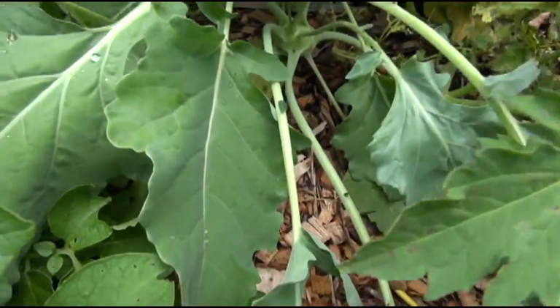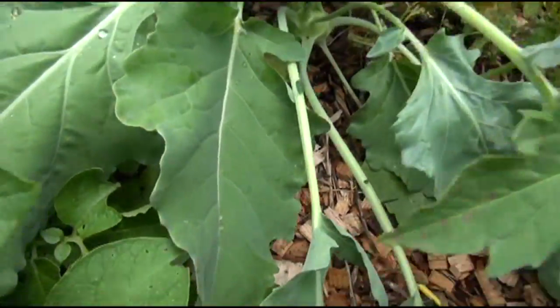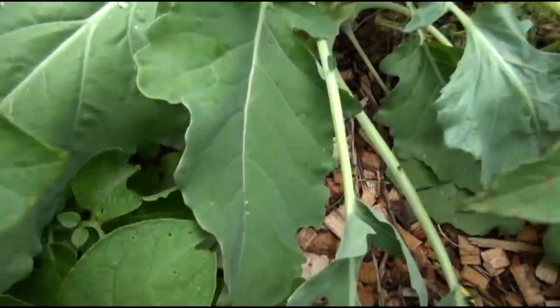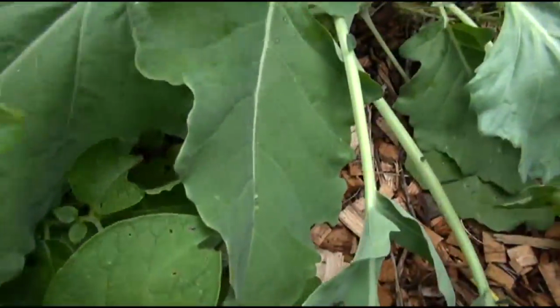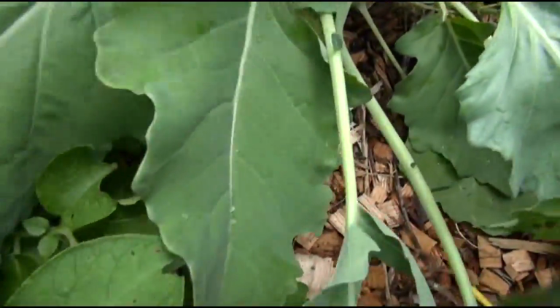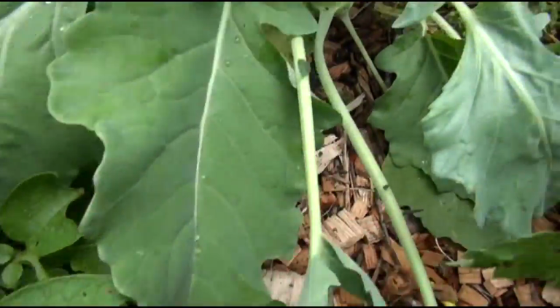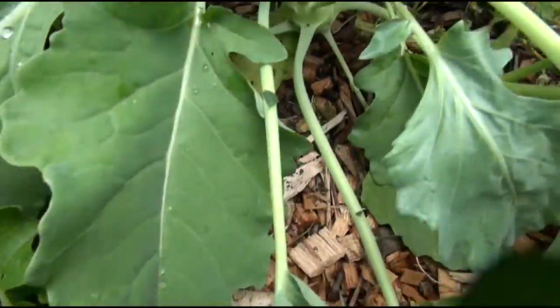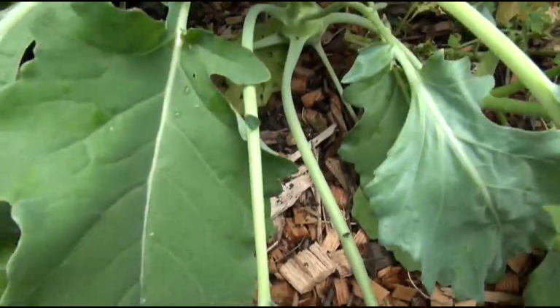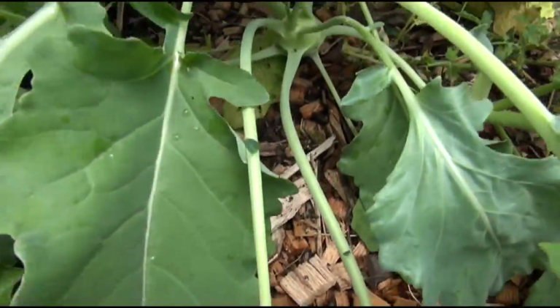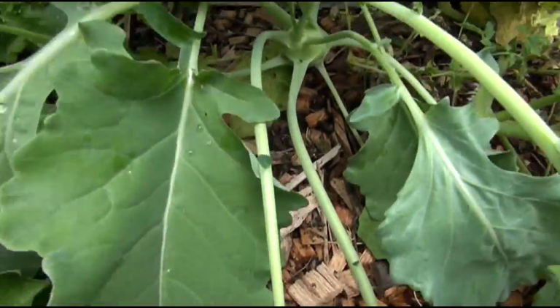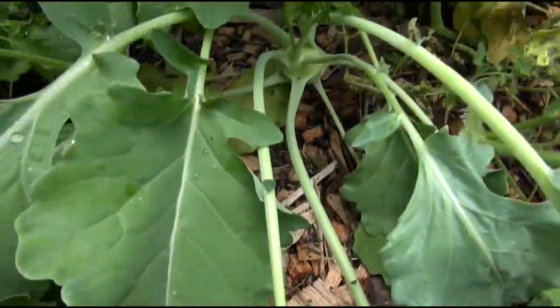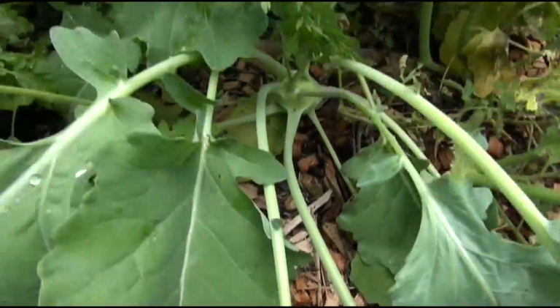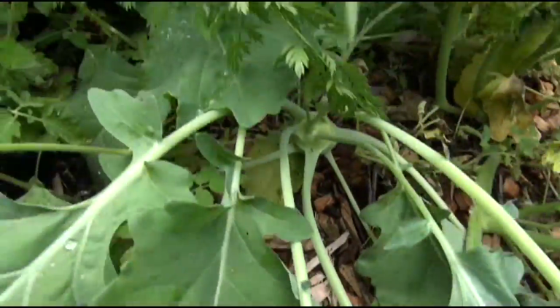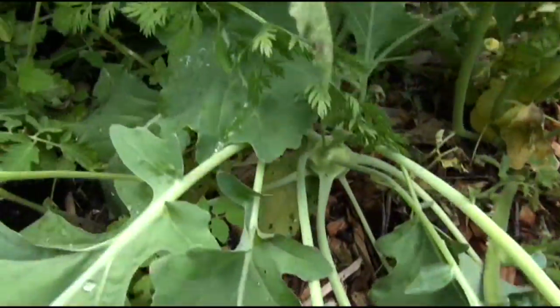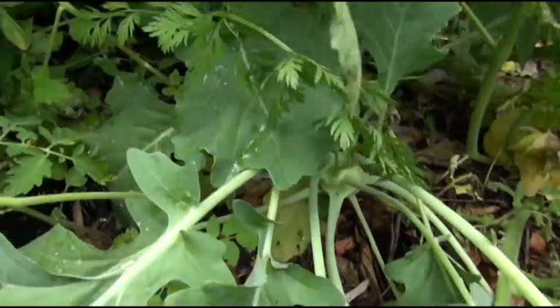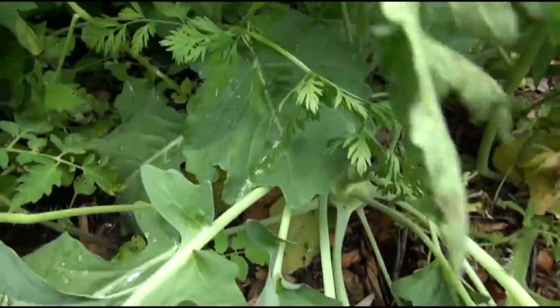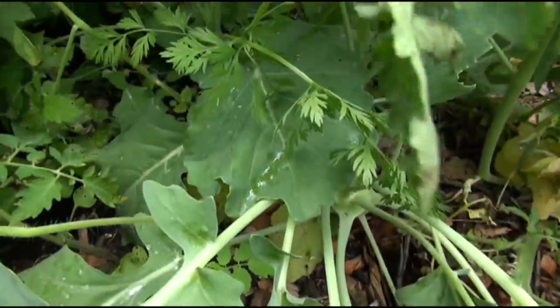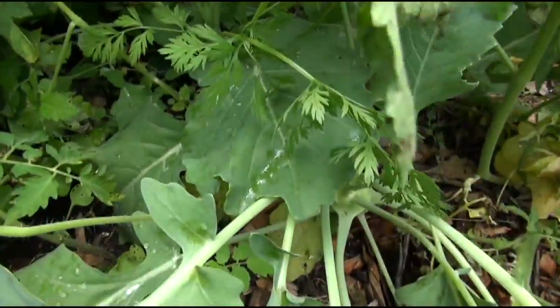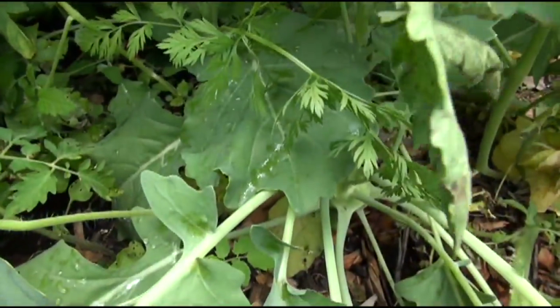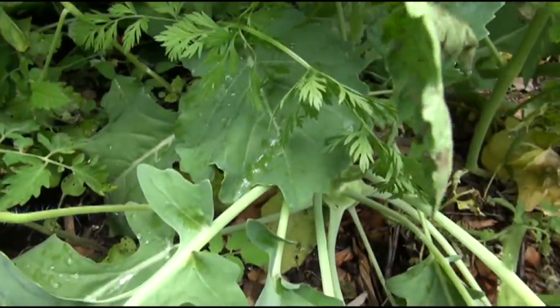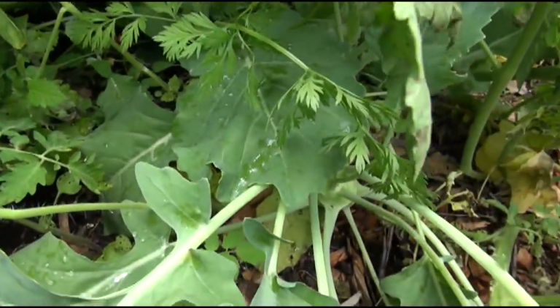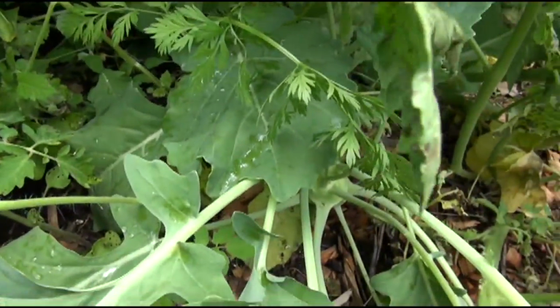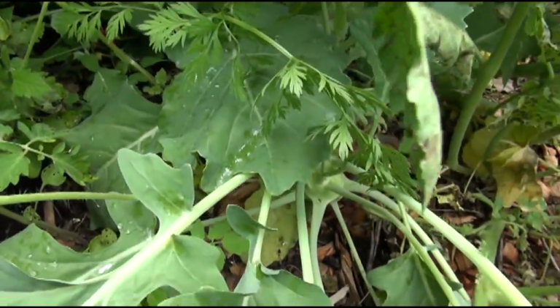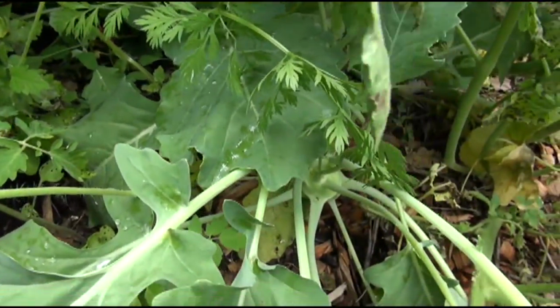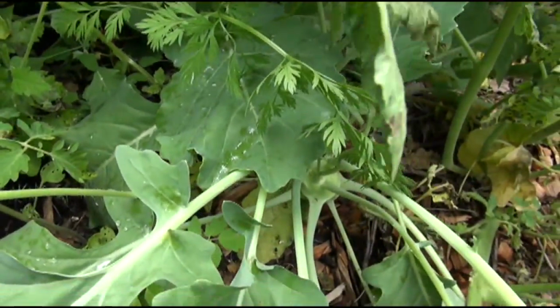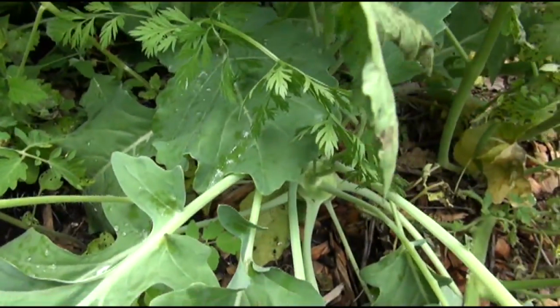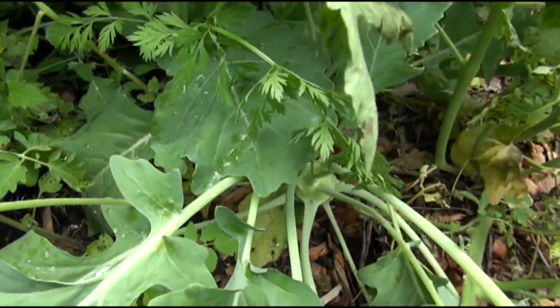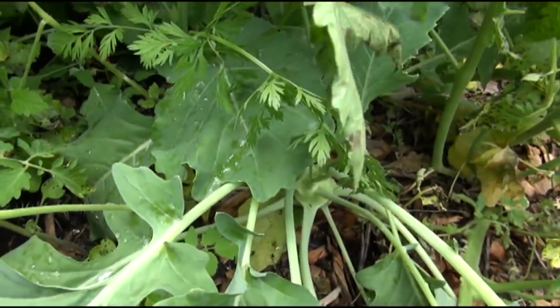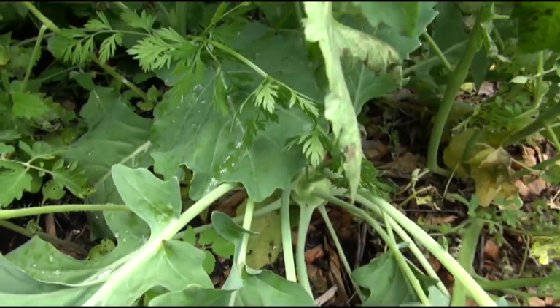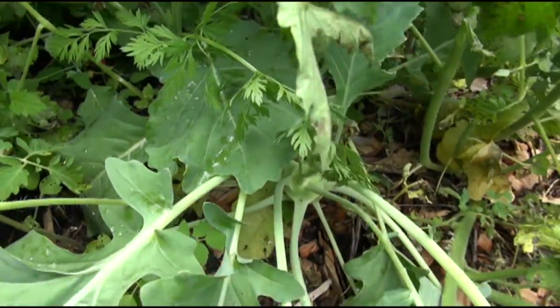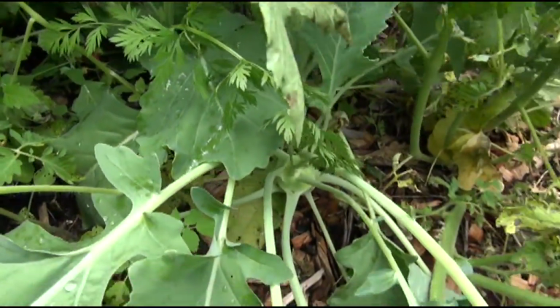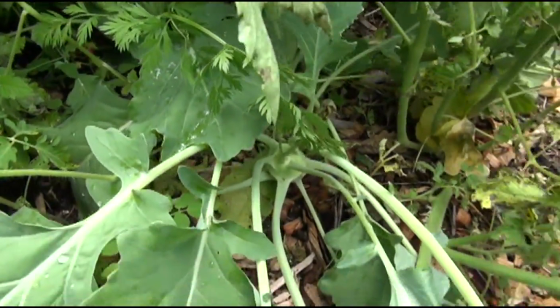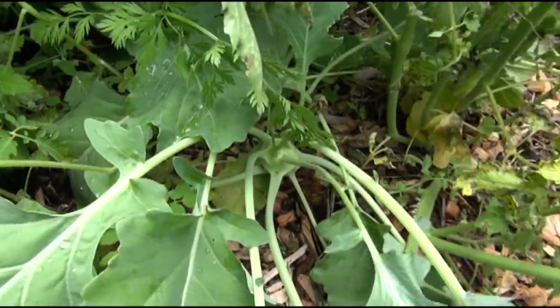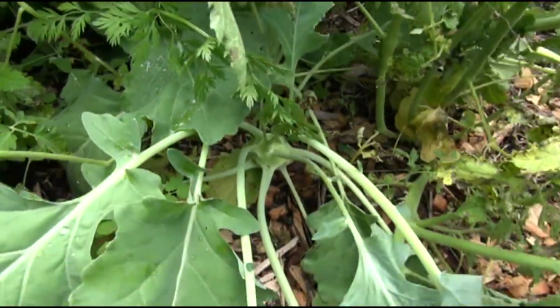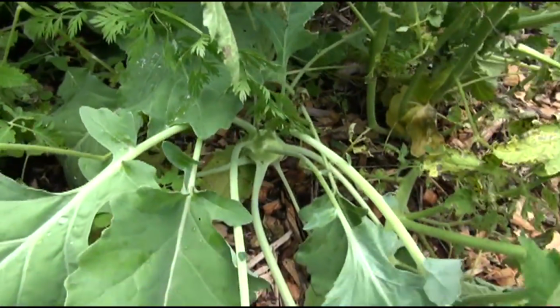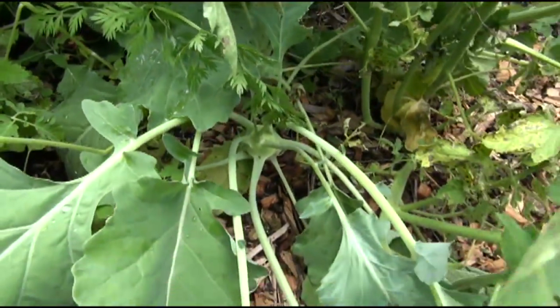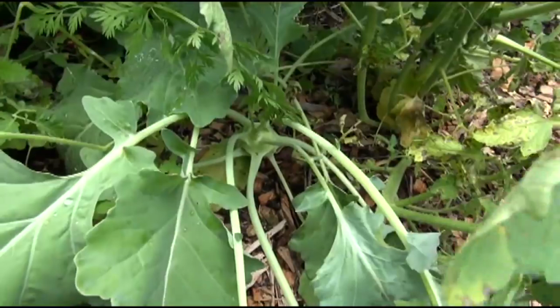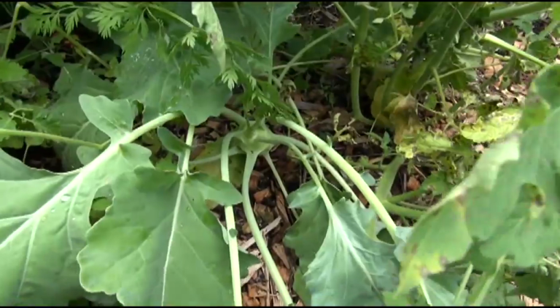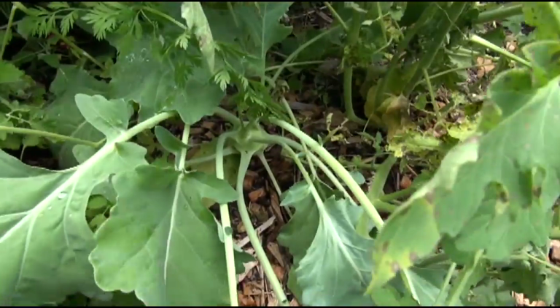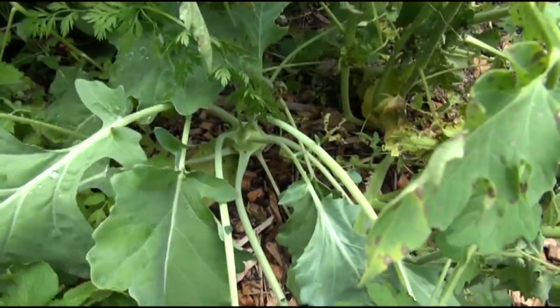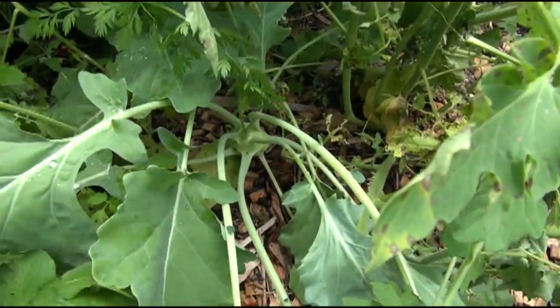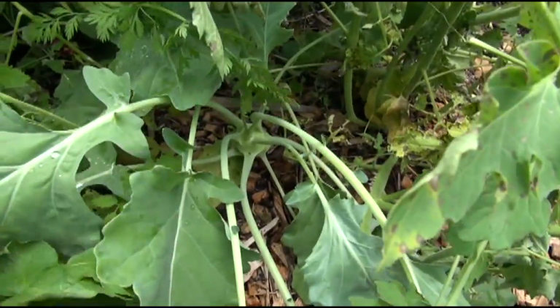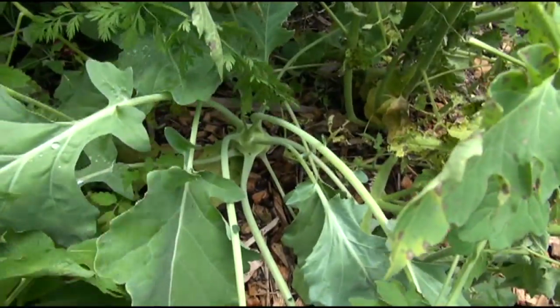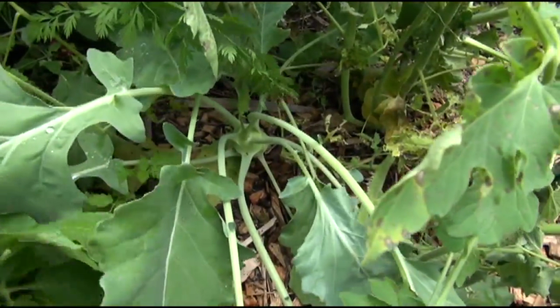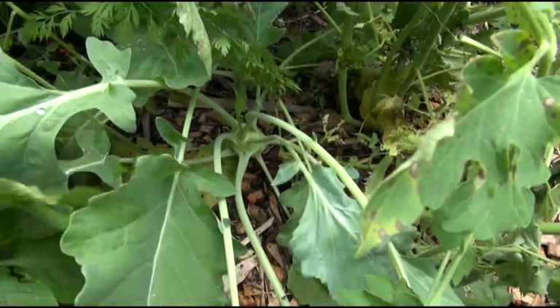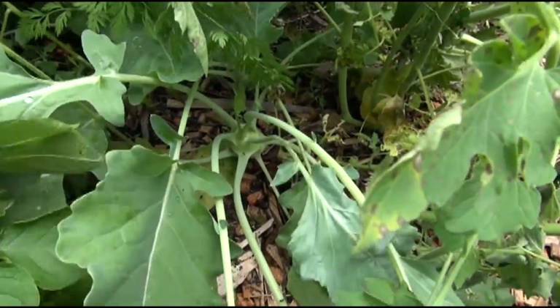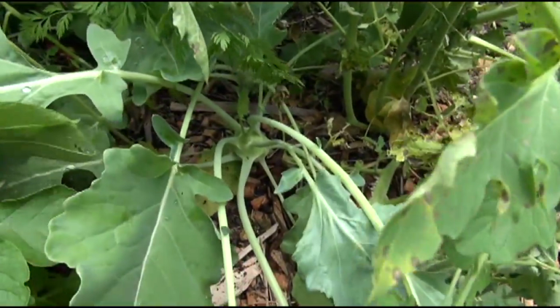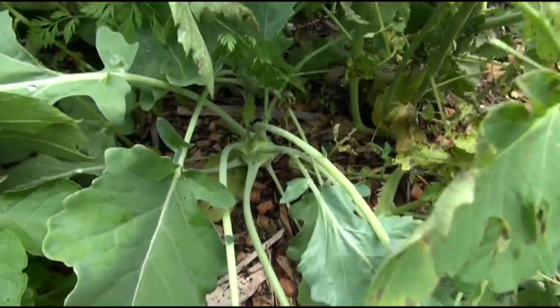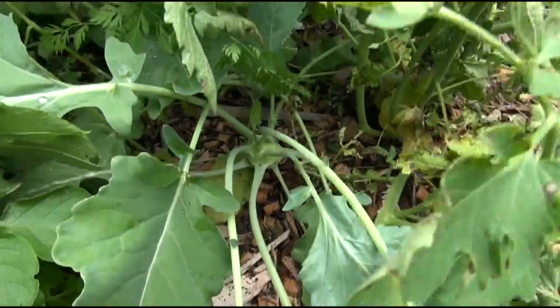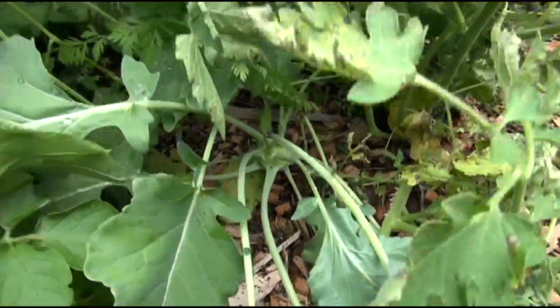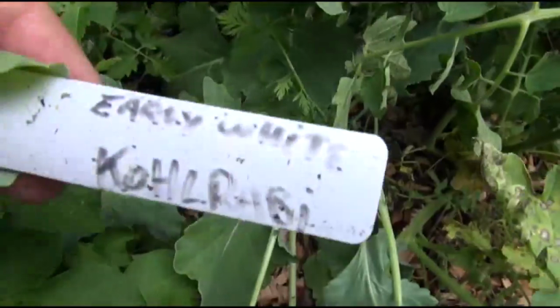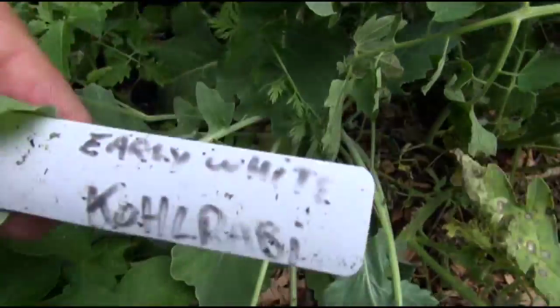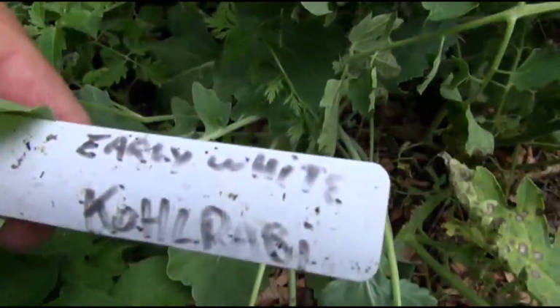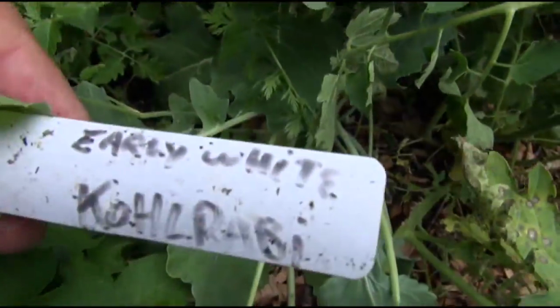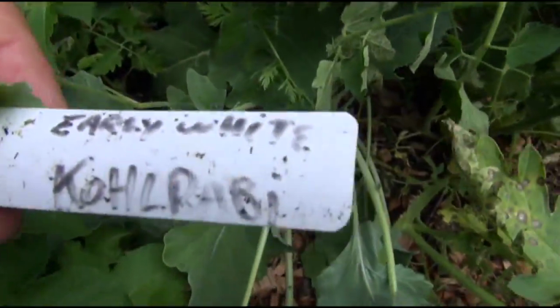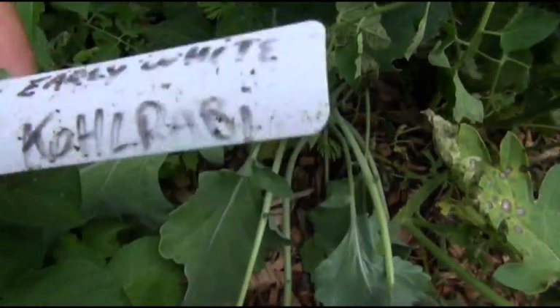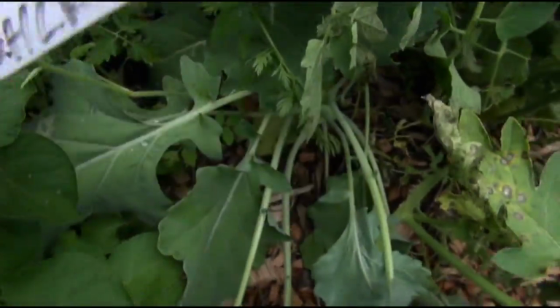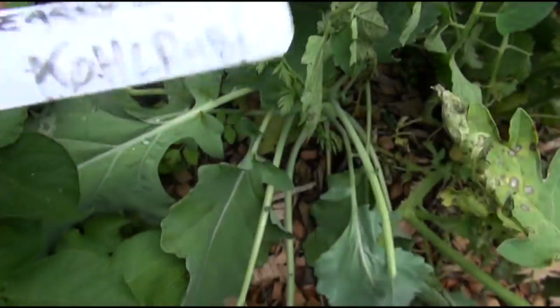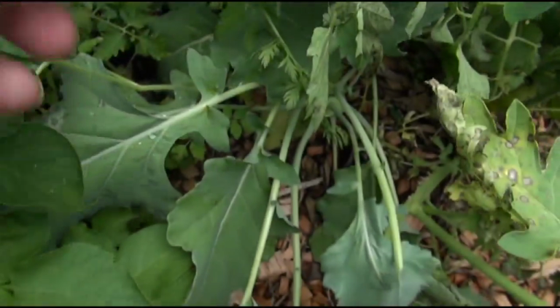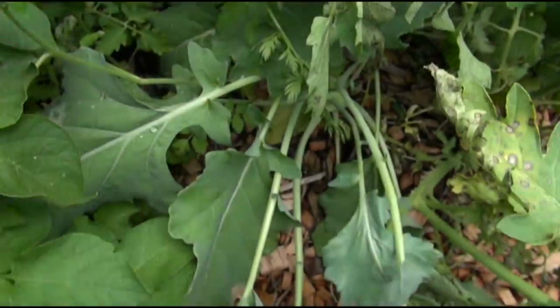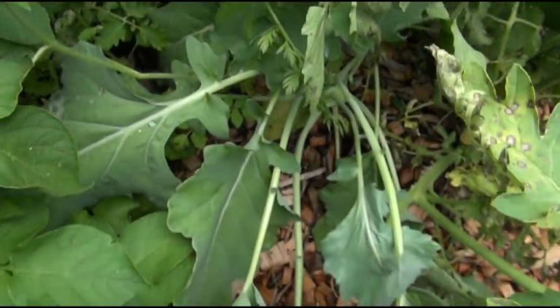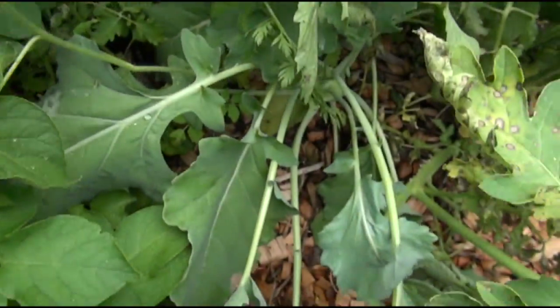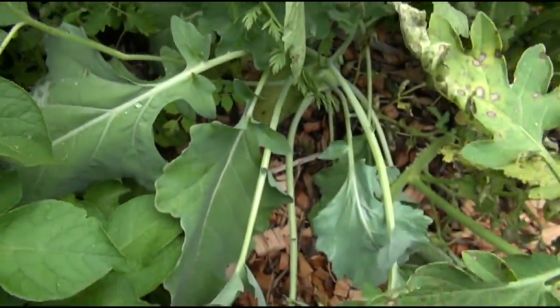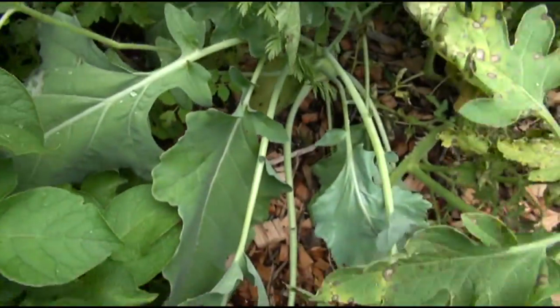All right, this is kohlrabi. I believe this is the white vienna. This is early white kohlrabi.